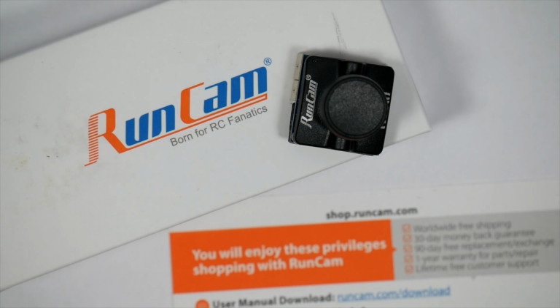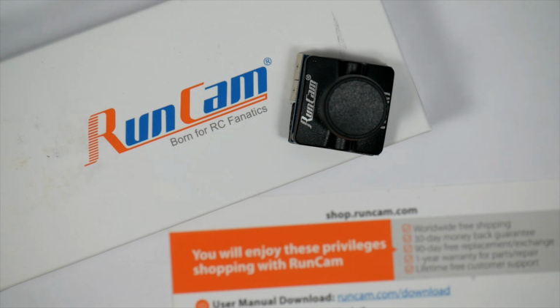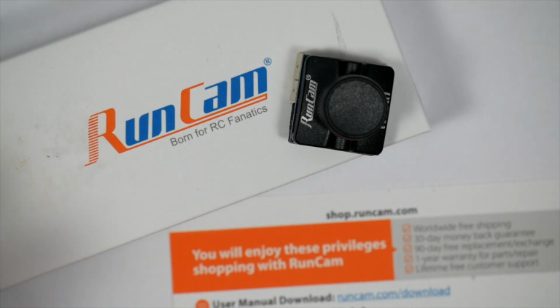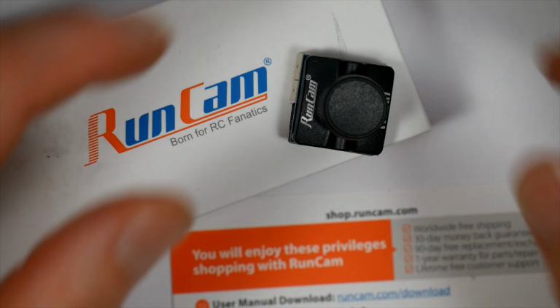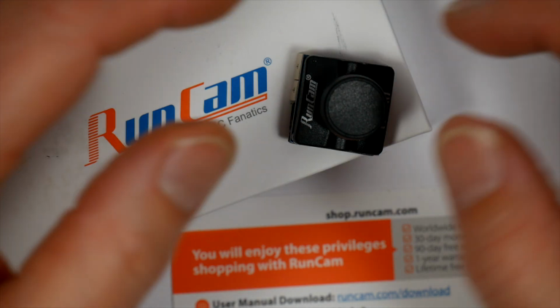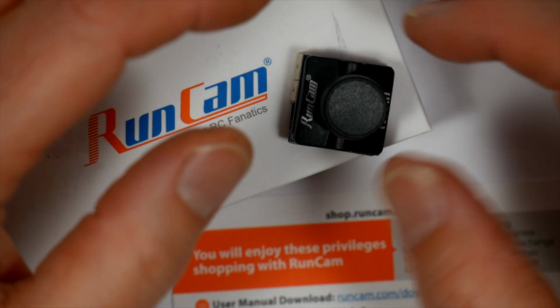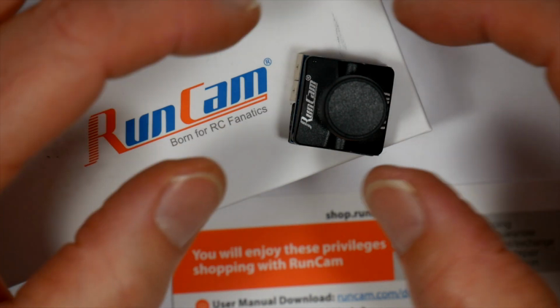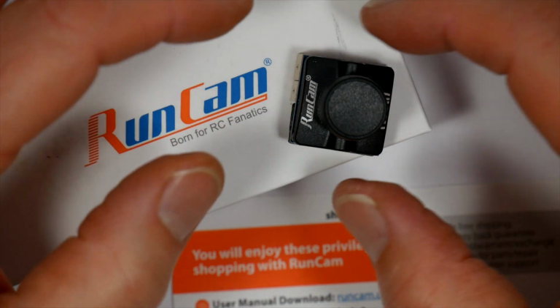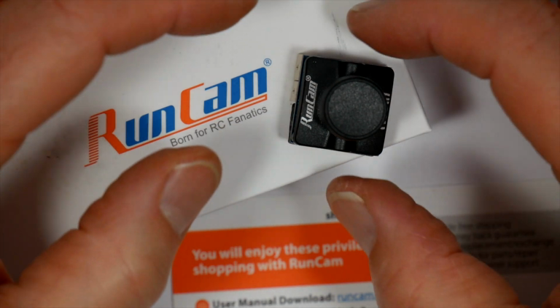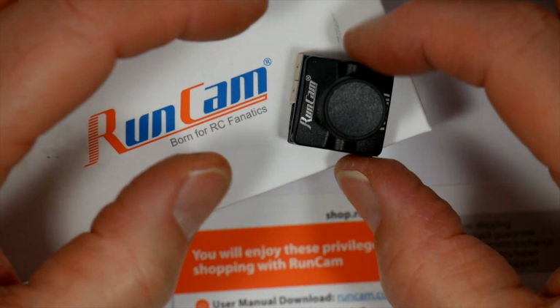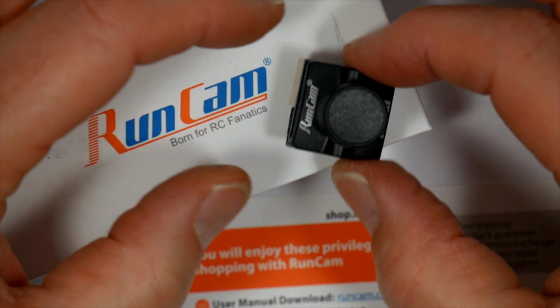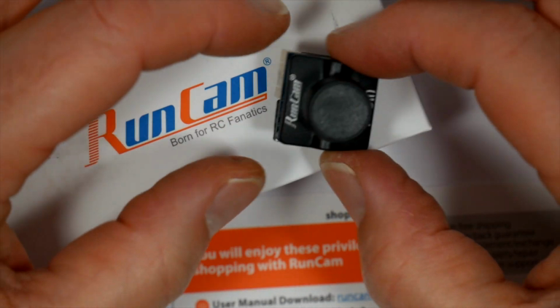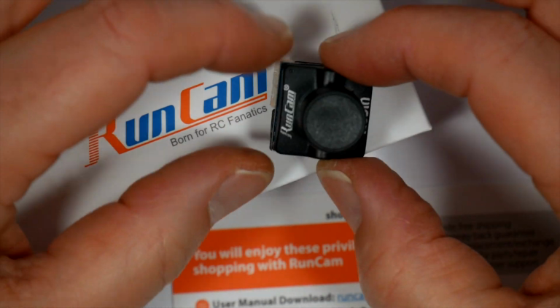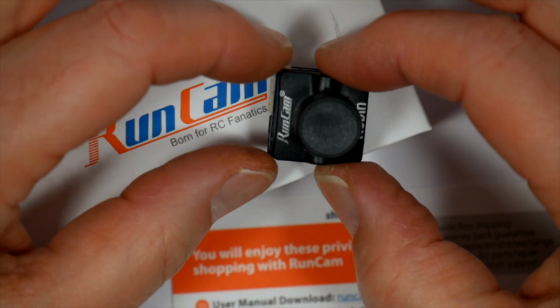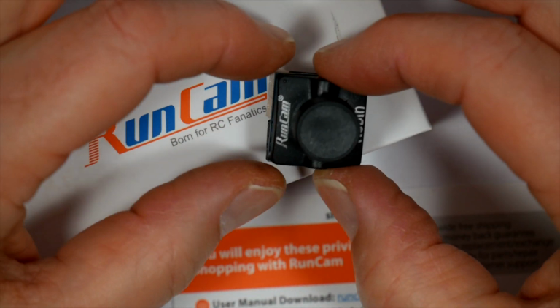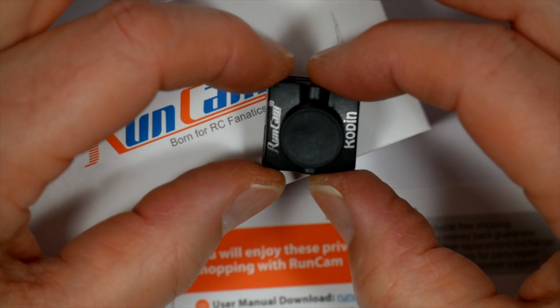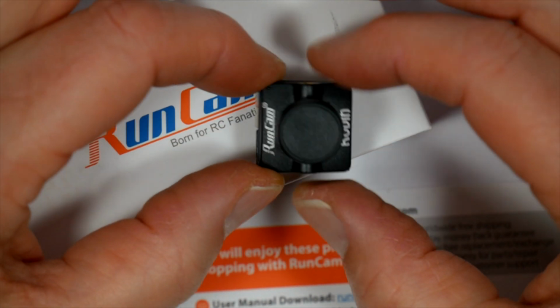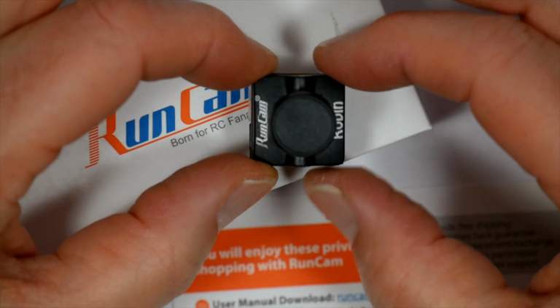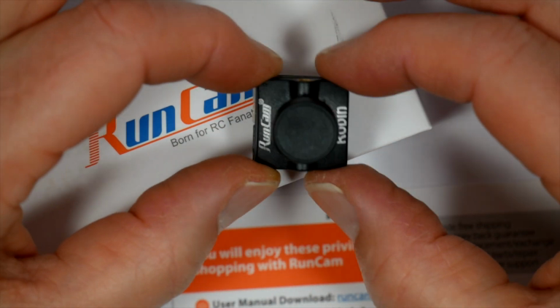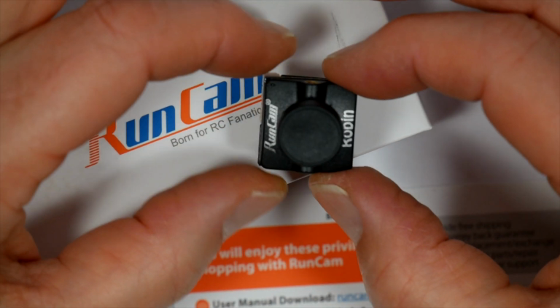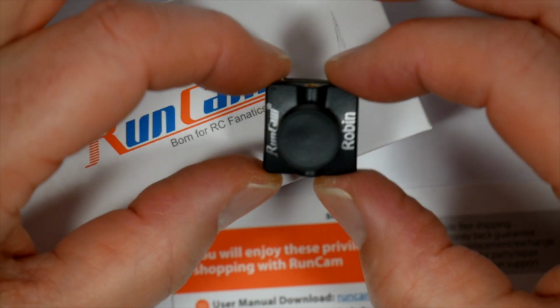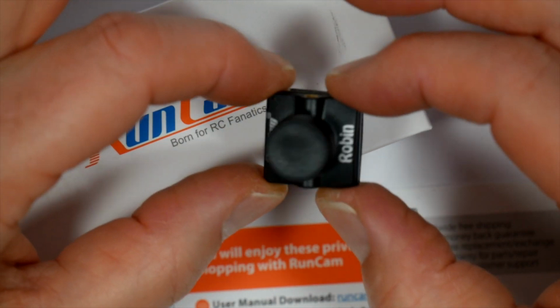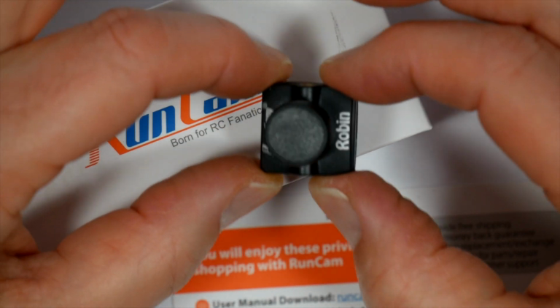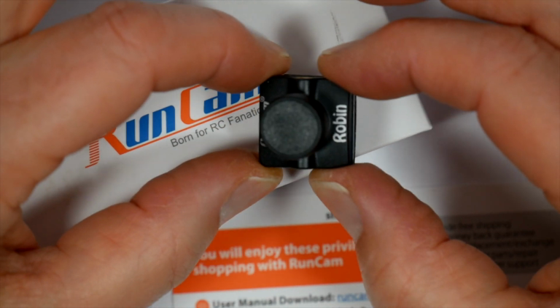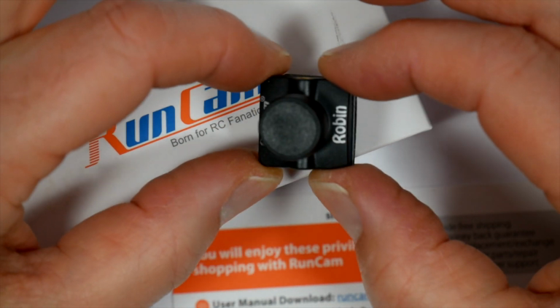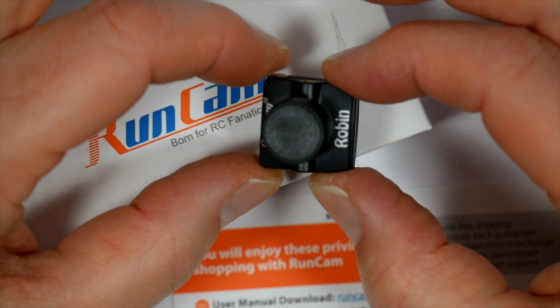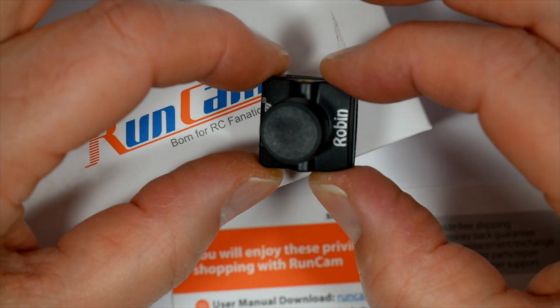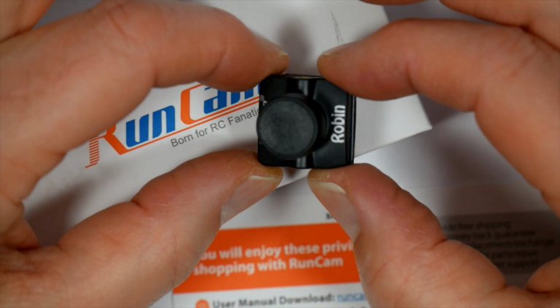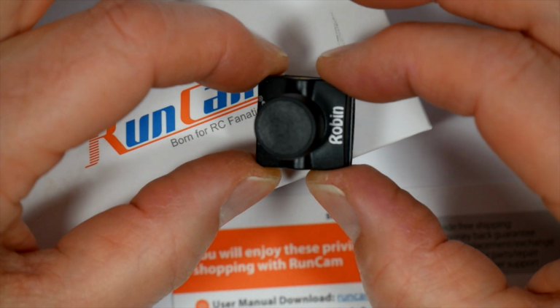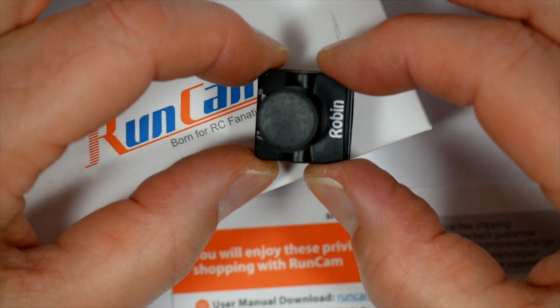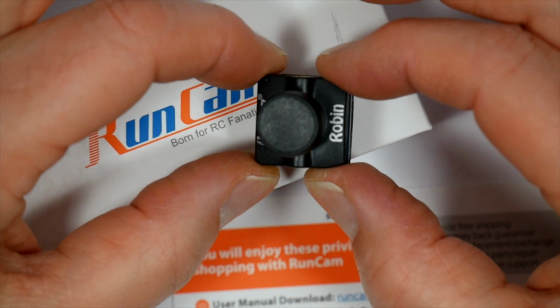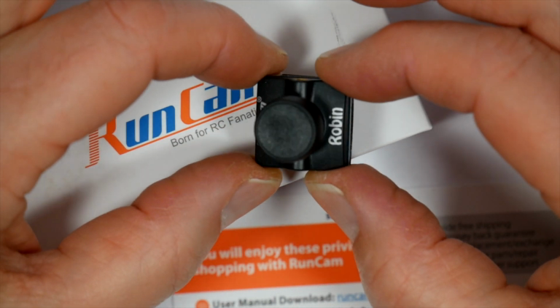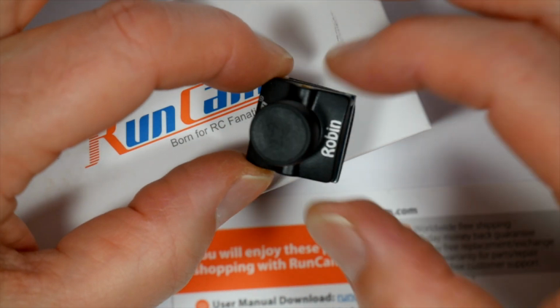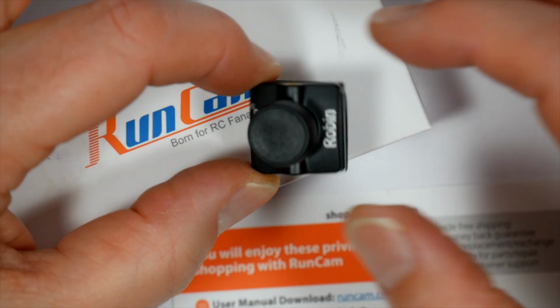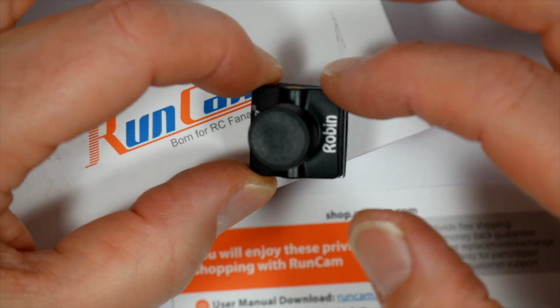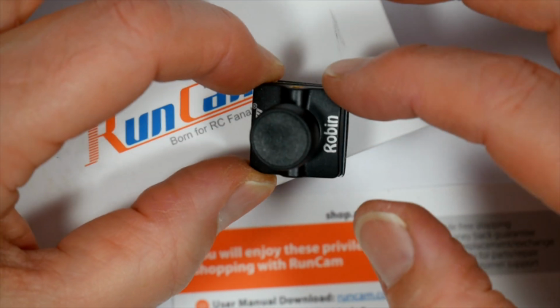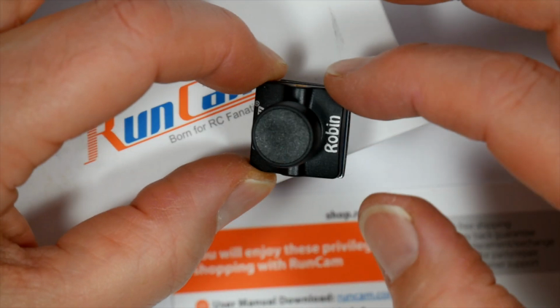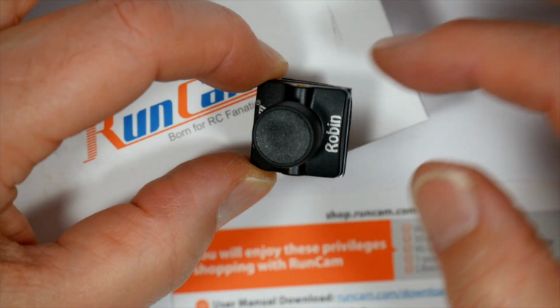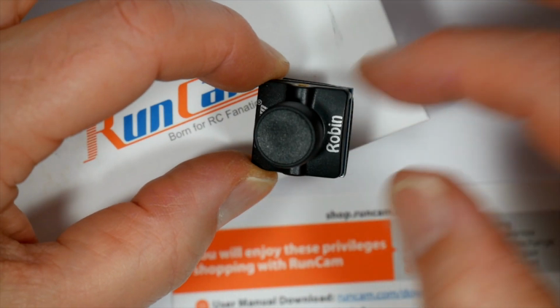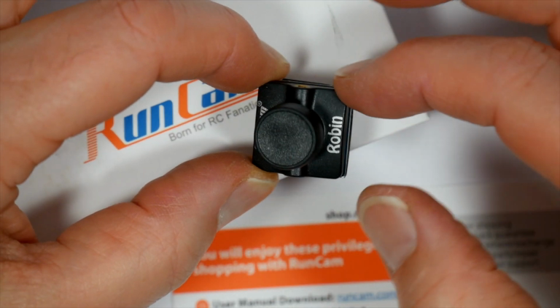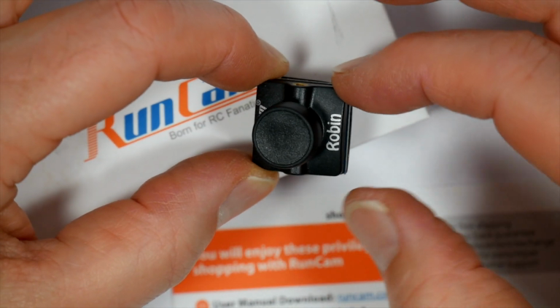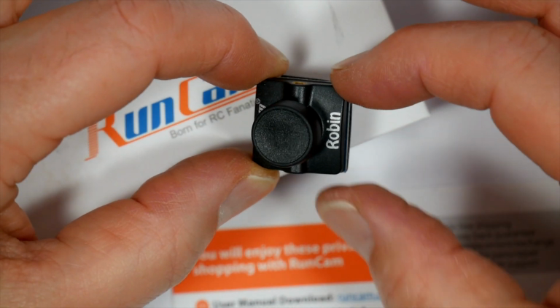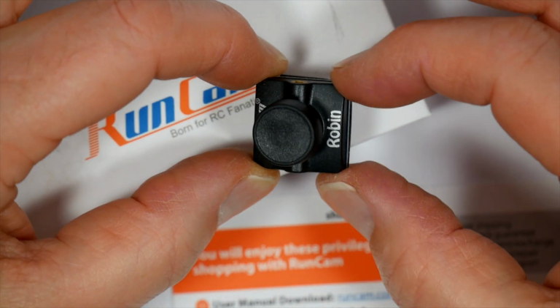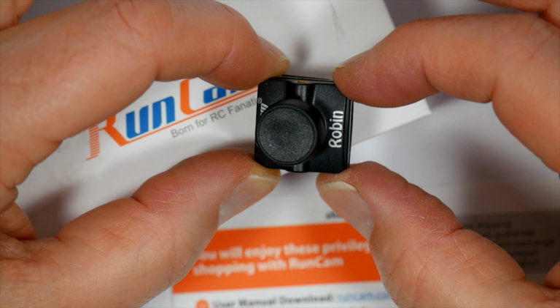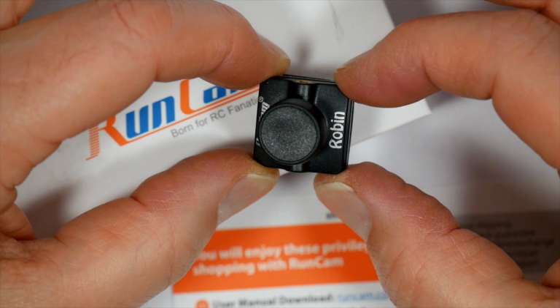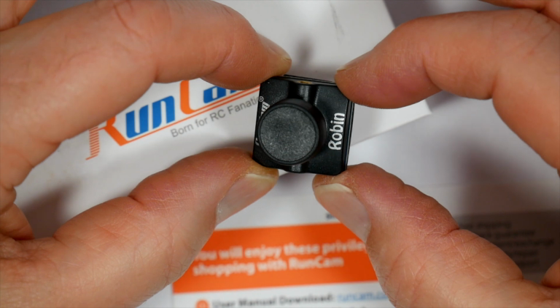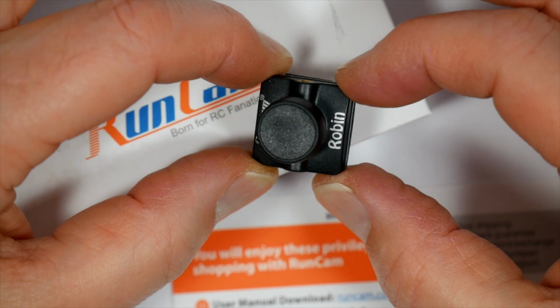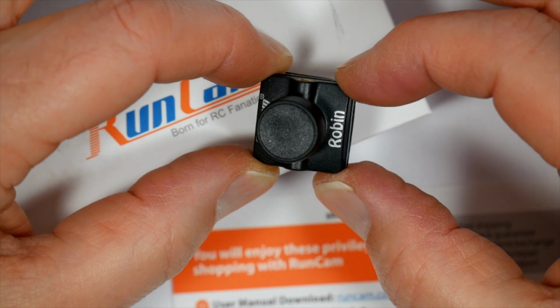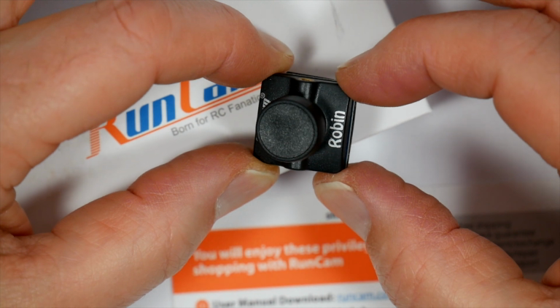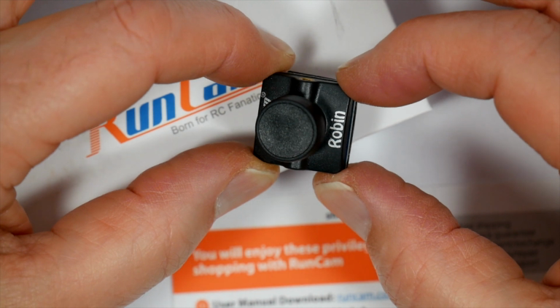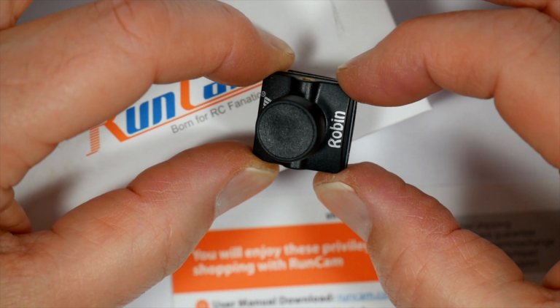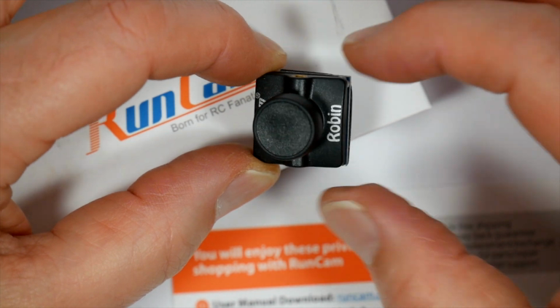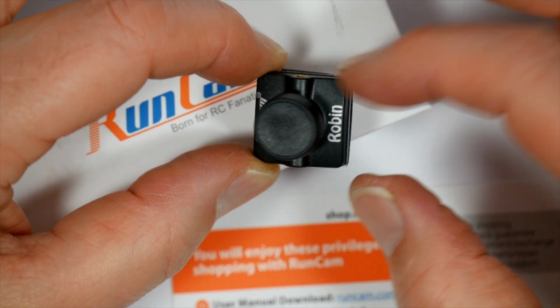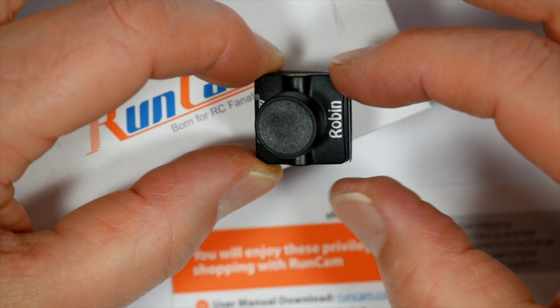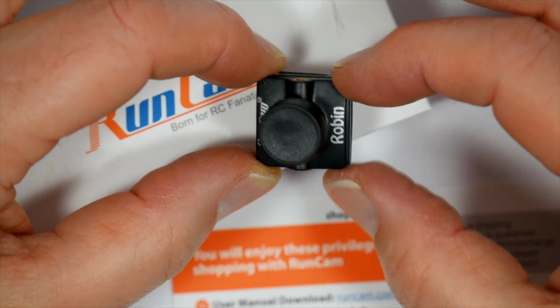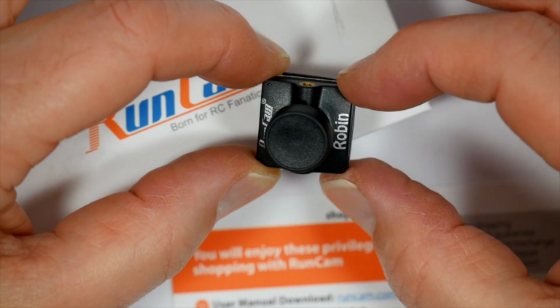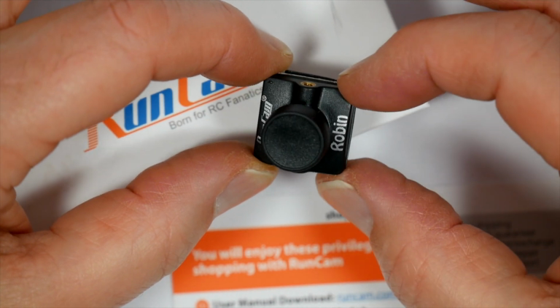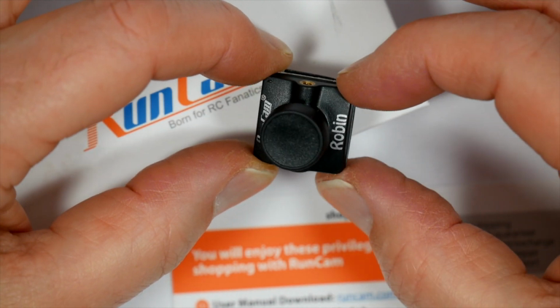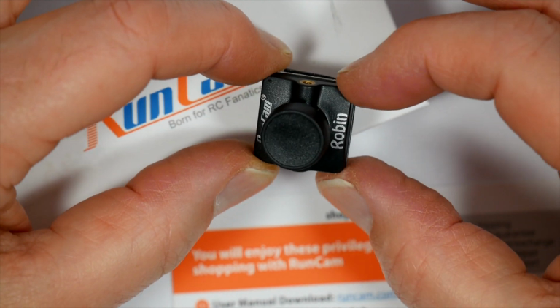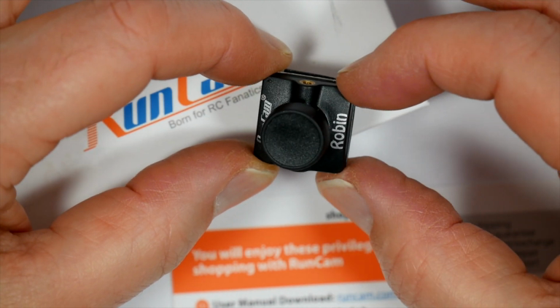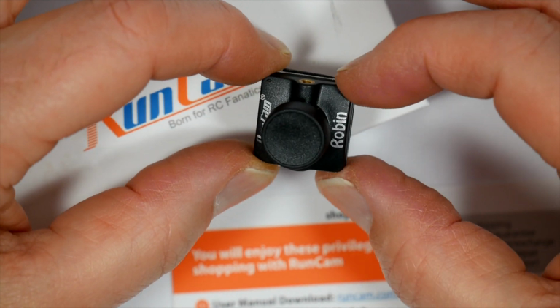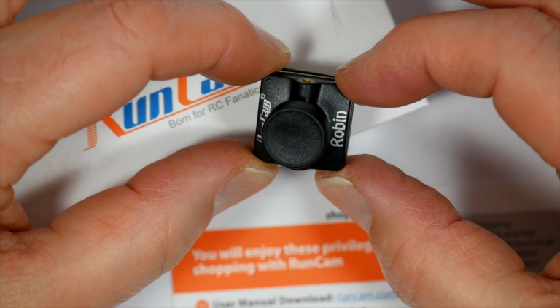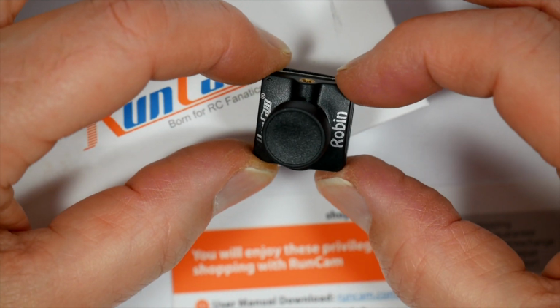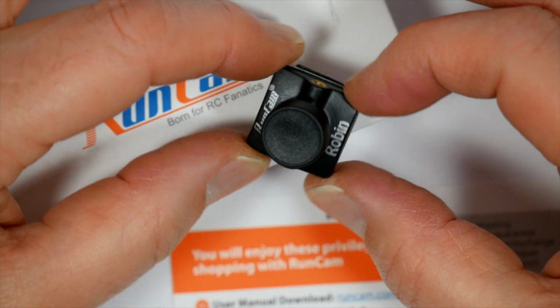Hello and welcome to the WurlyBloat channel. Today I'll be reviewing this budget Robin CMOS FPV camera from Runcam.